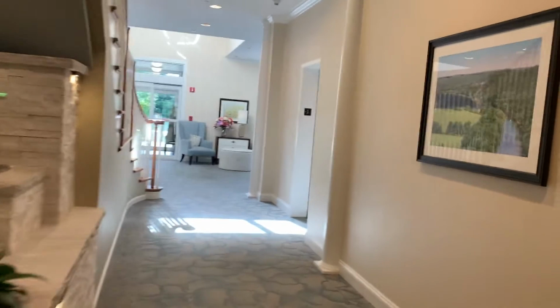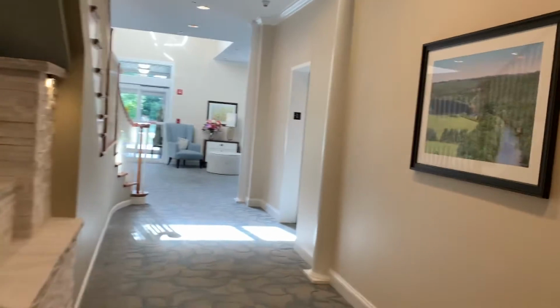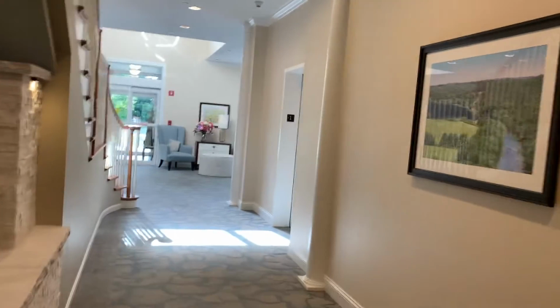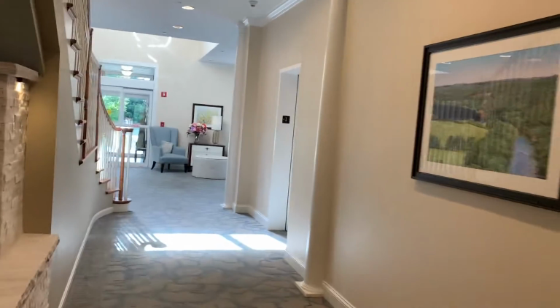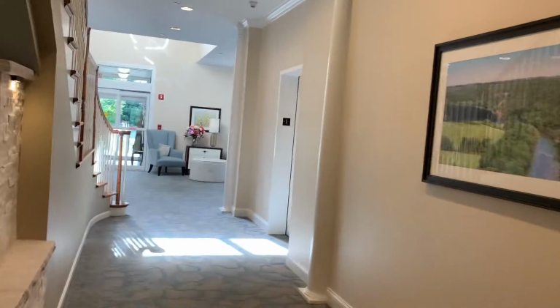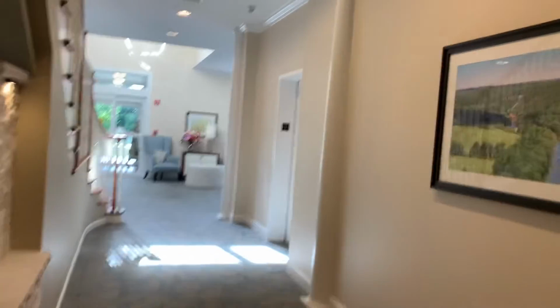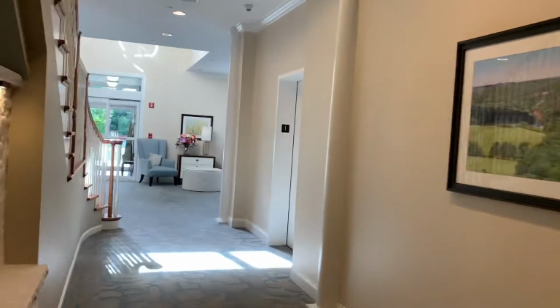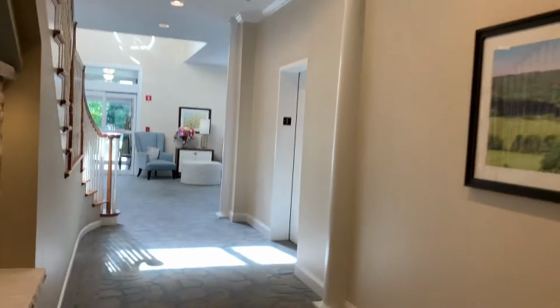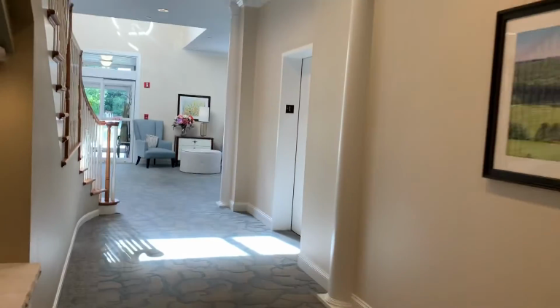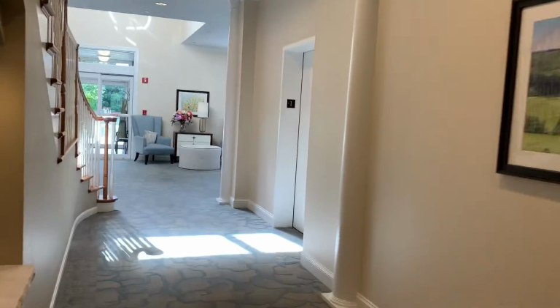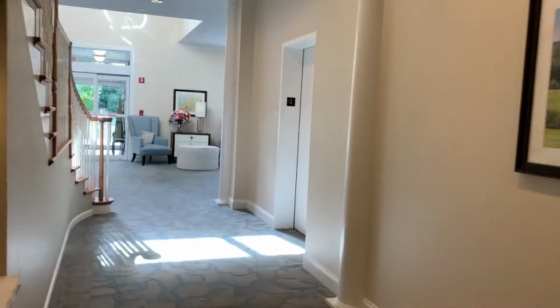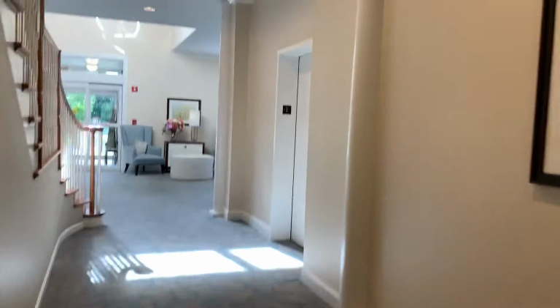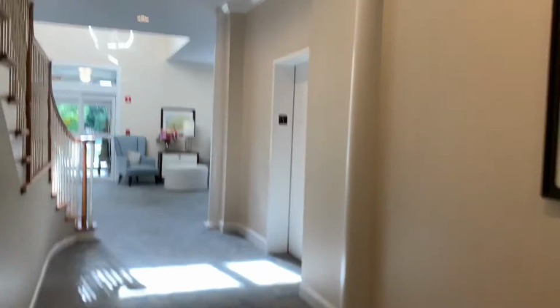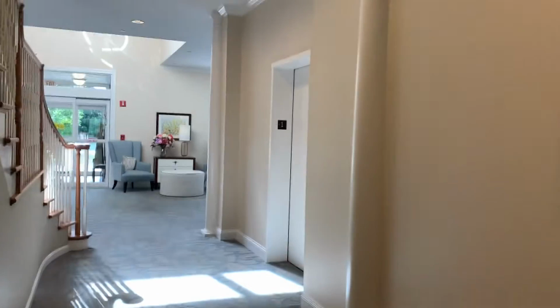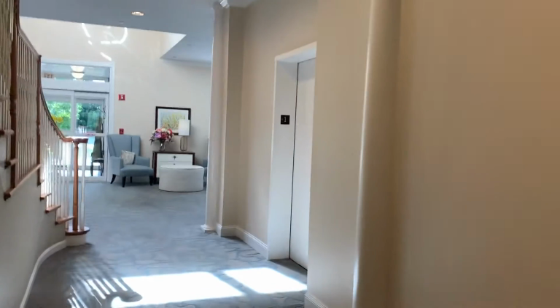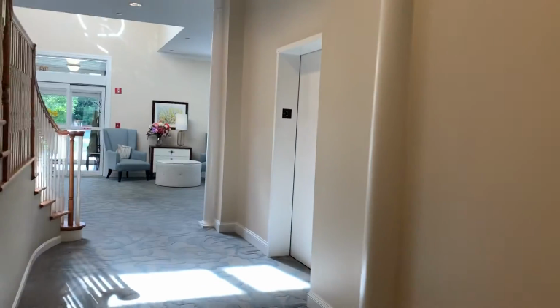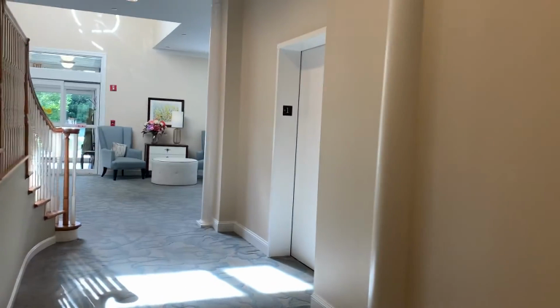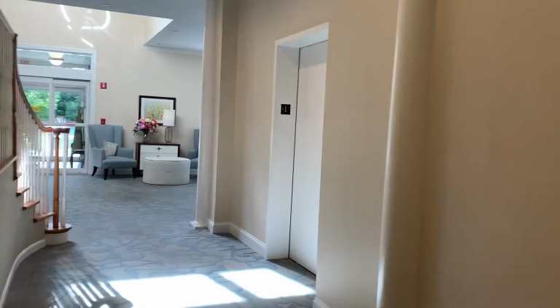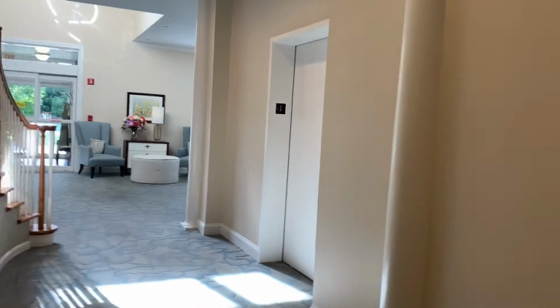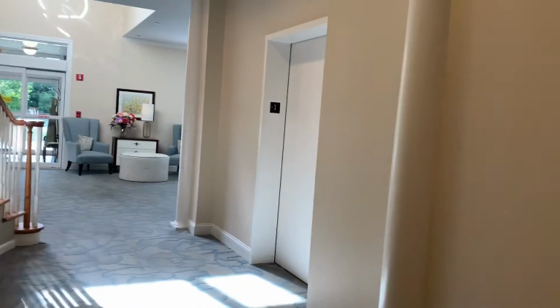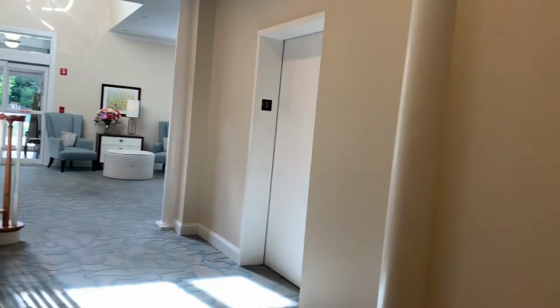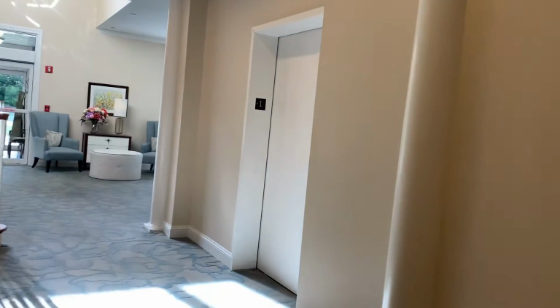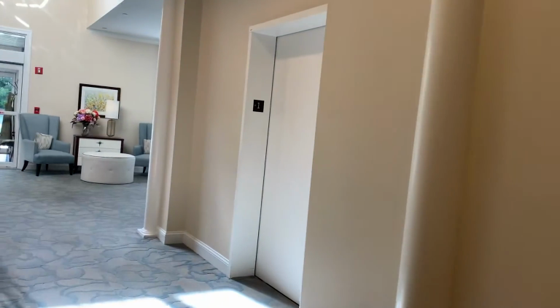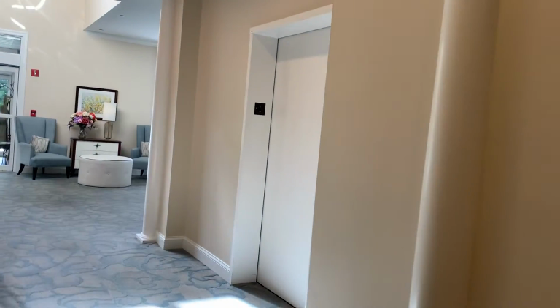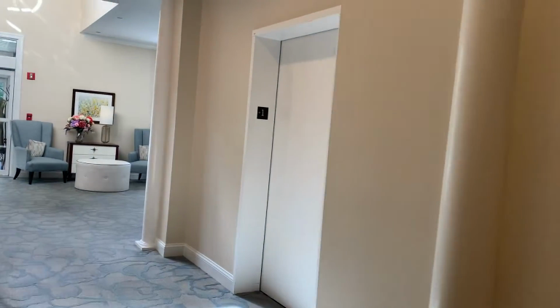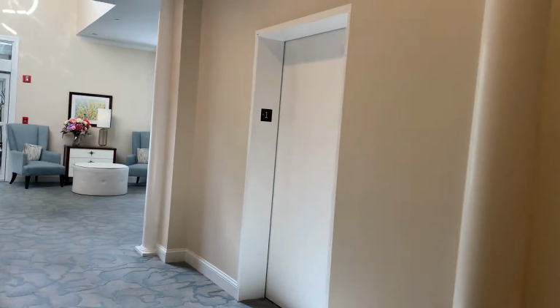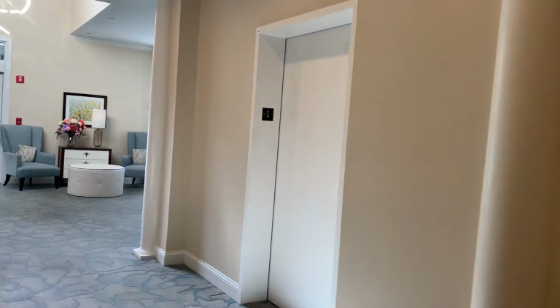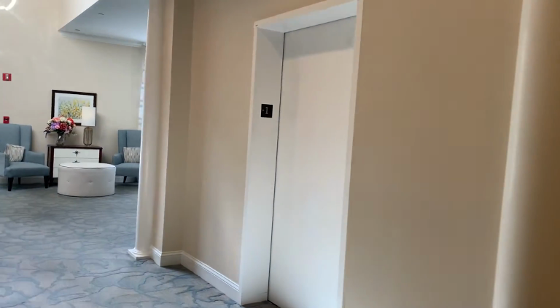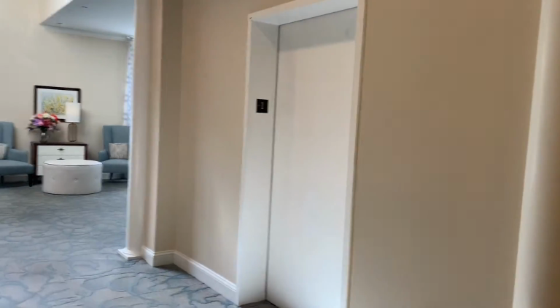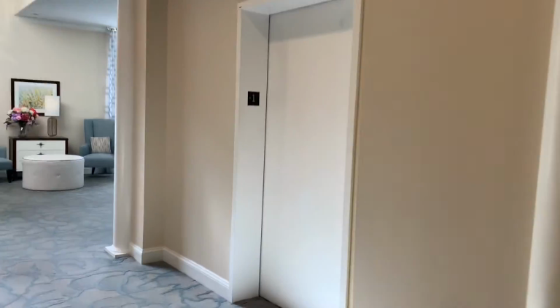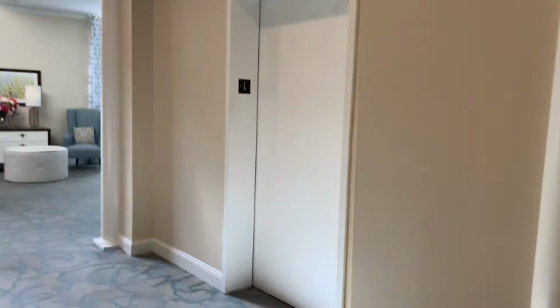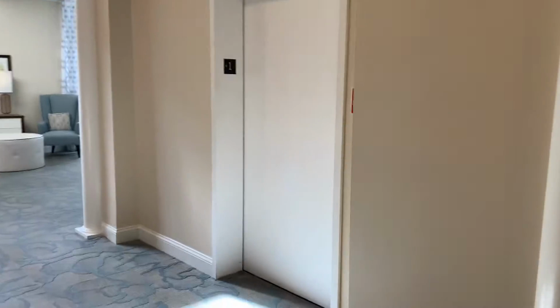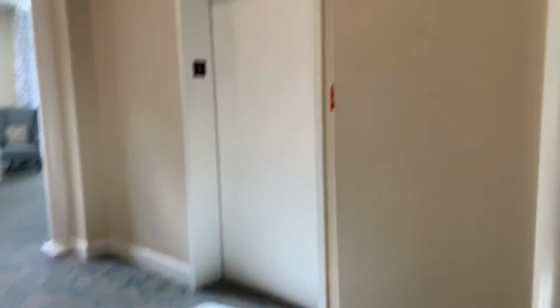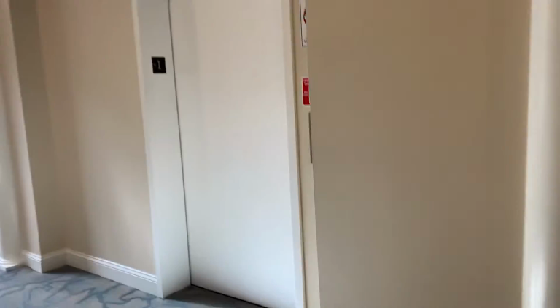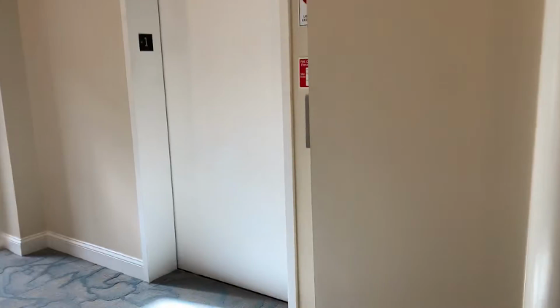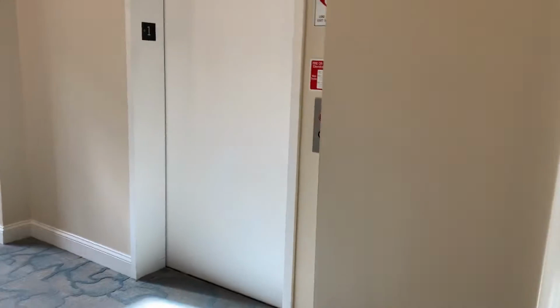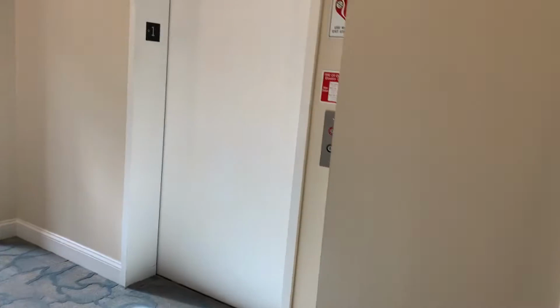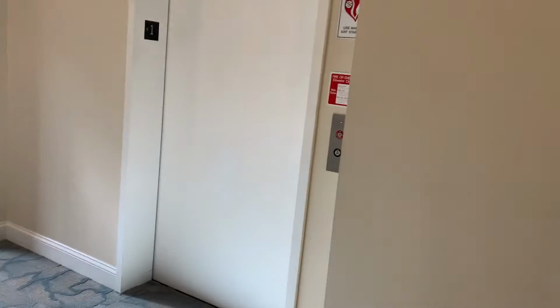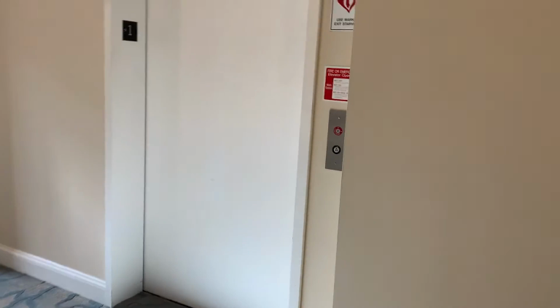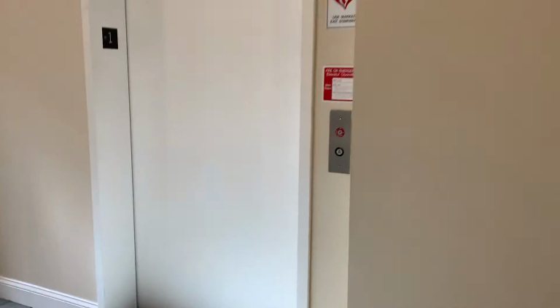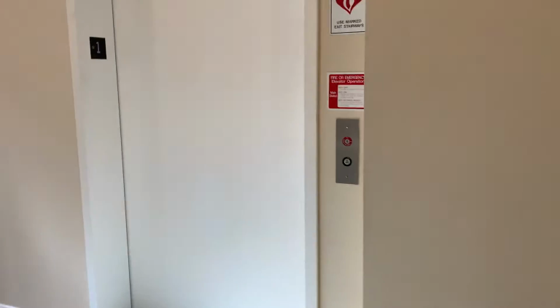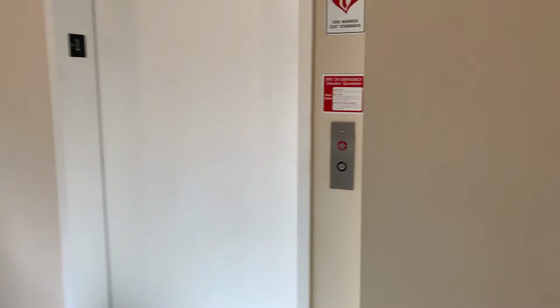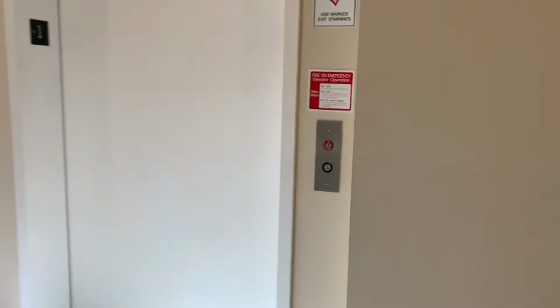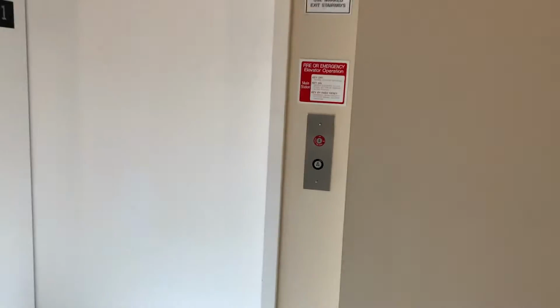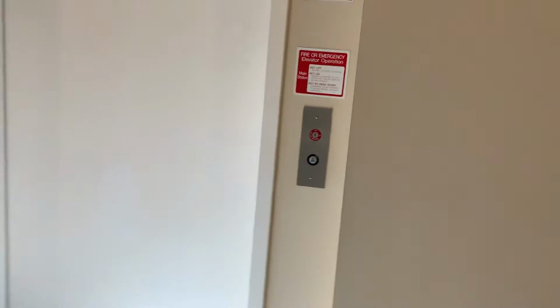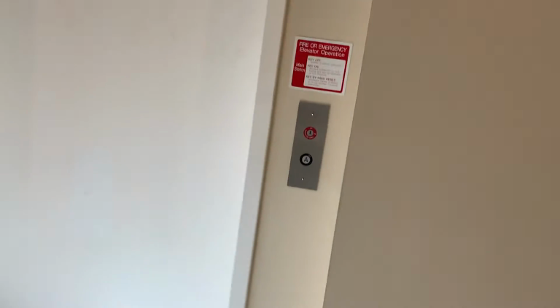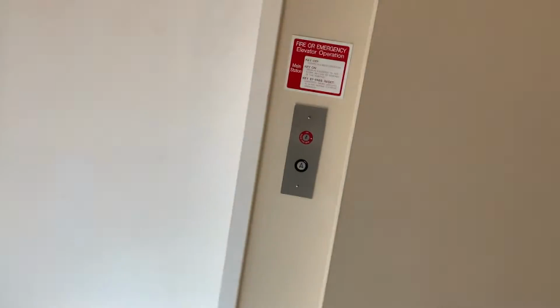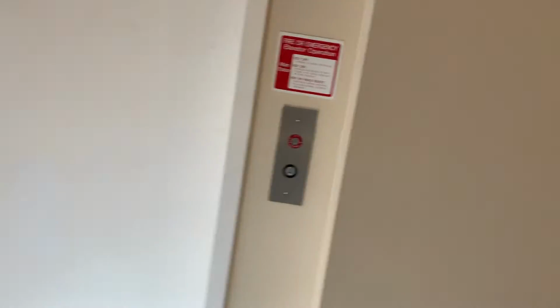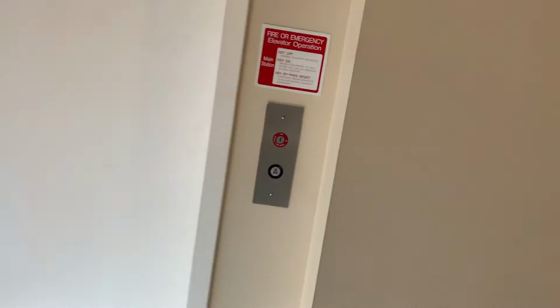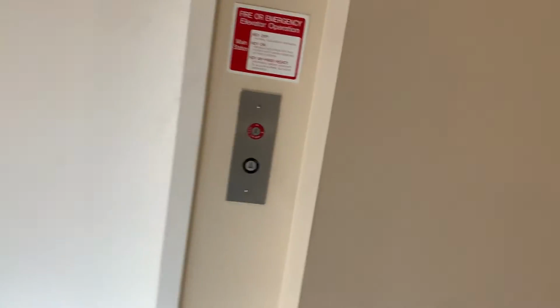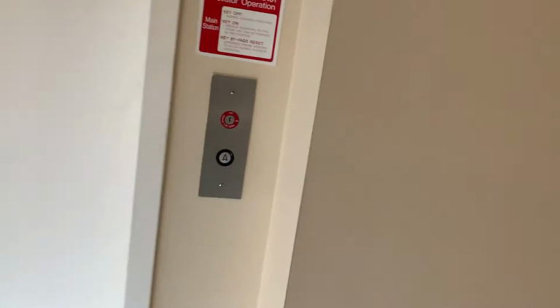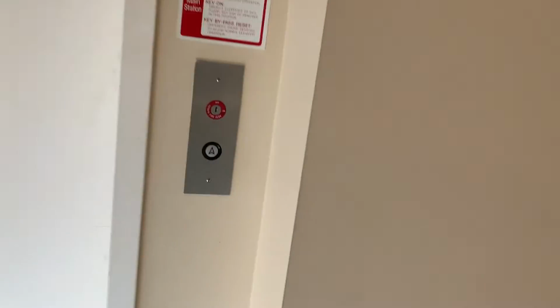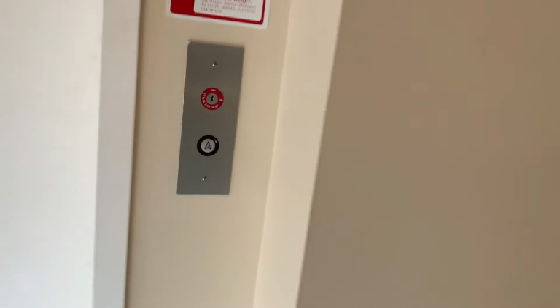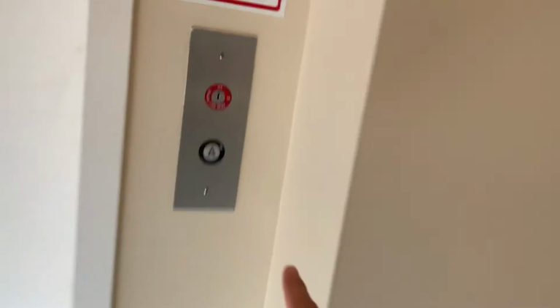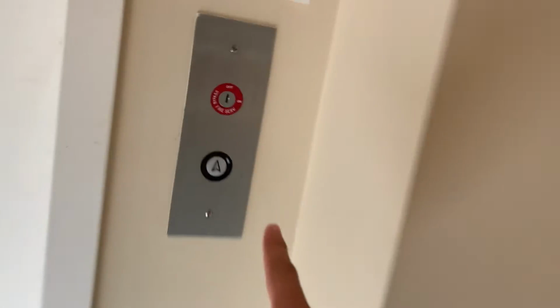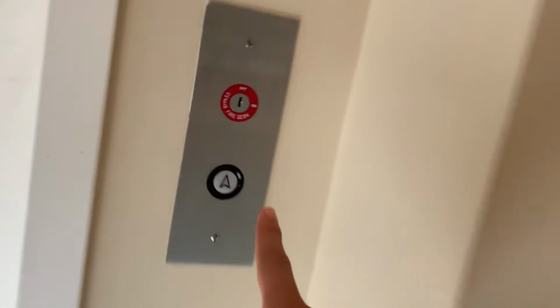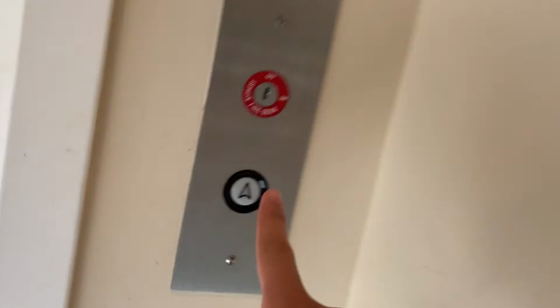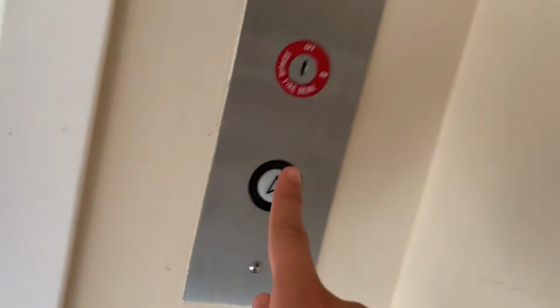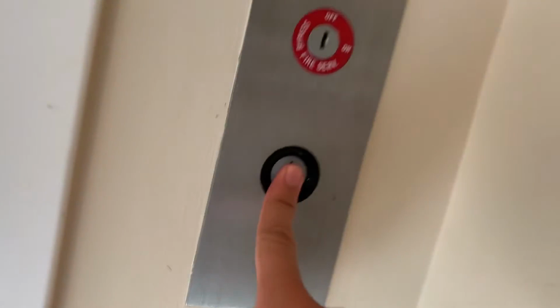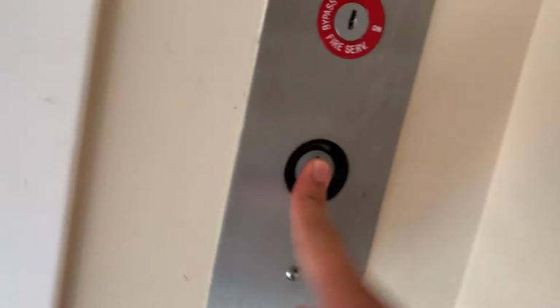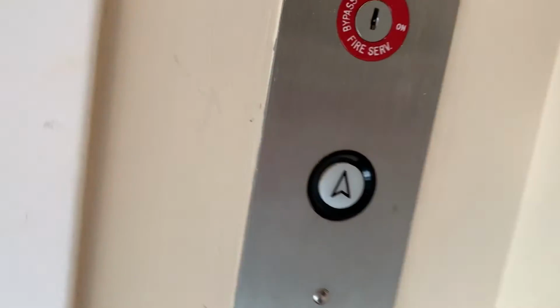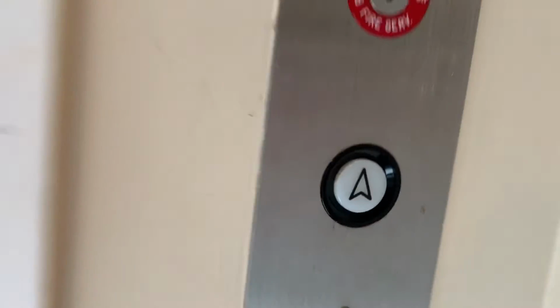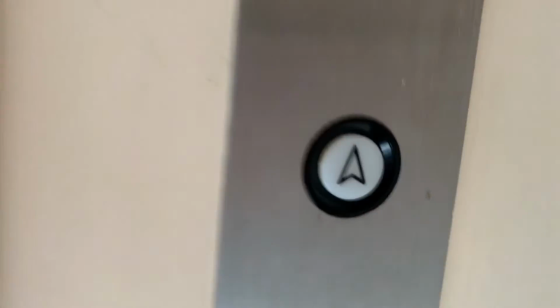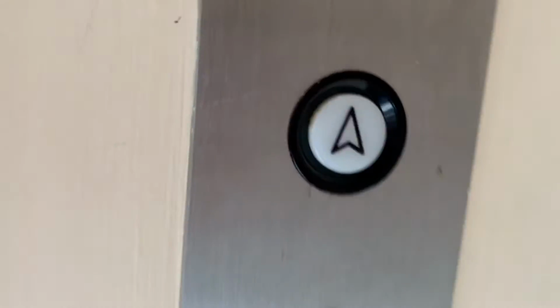Alright, here we come to the elevator at the Salisbury, Maryland in 1107 in Salisbury, Maryland, and this is a Delaware elevator.